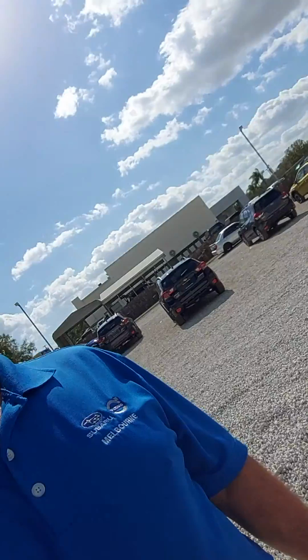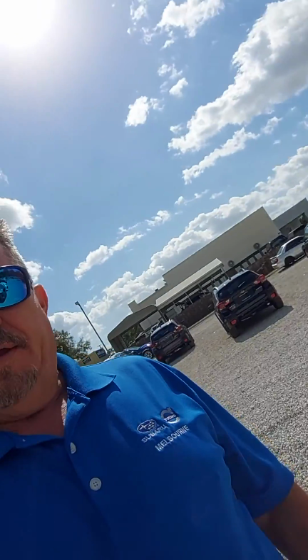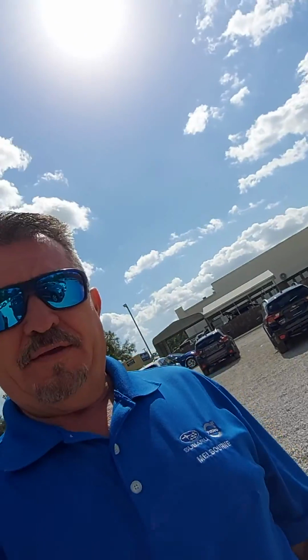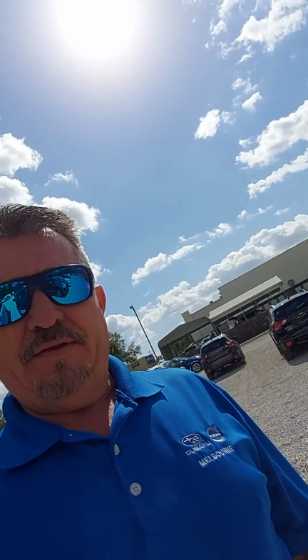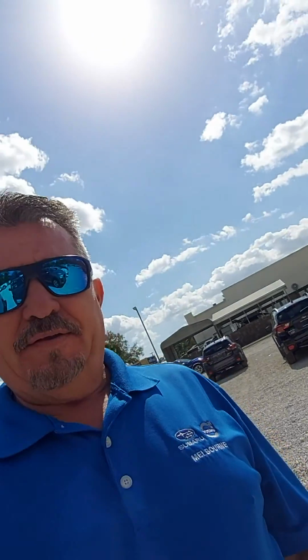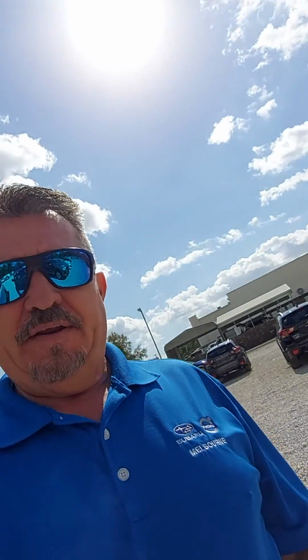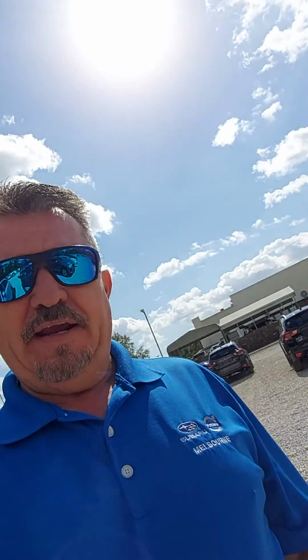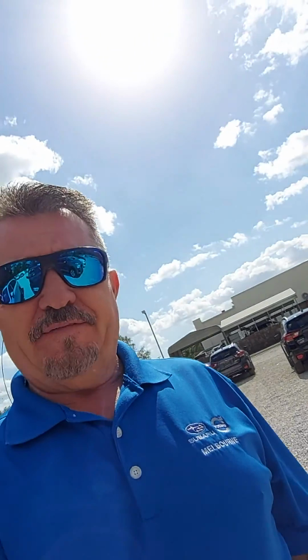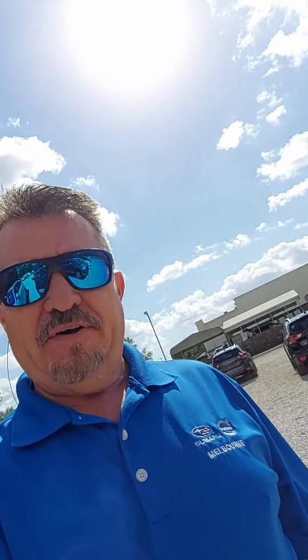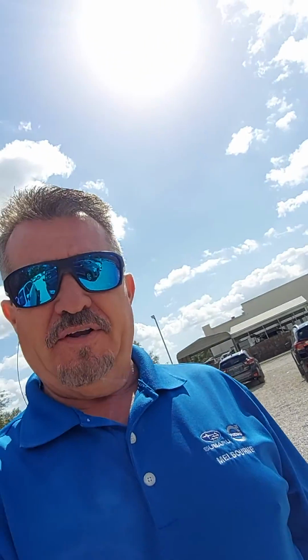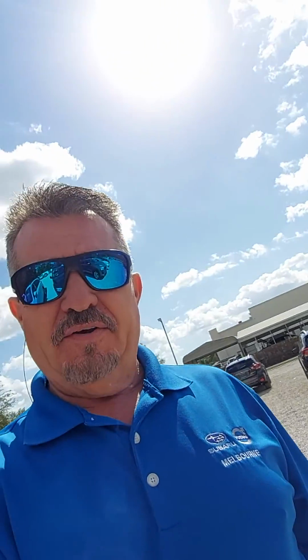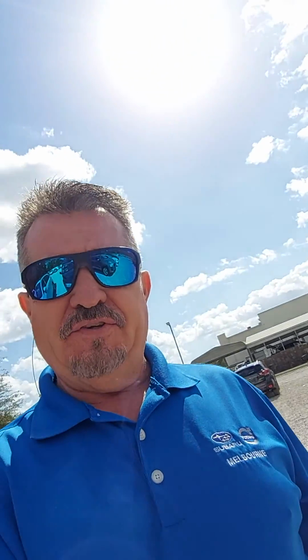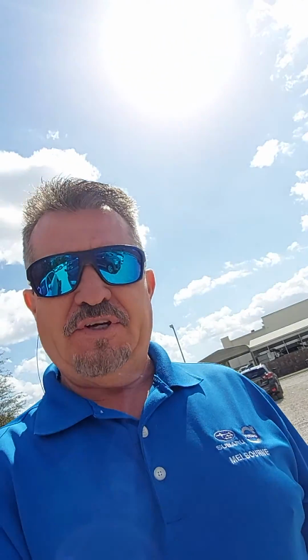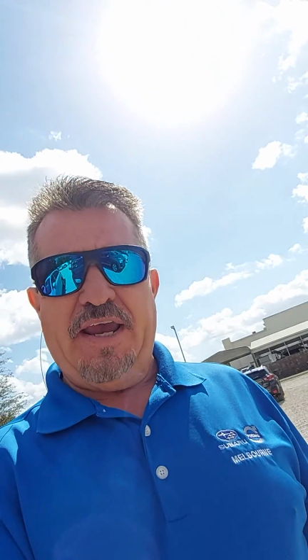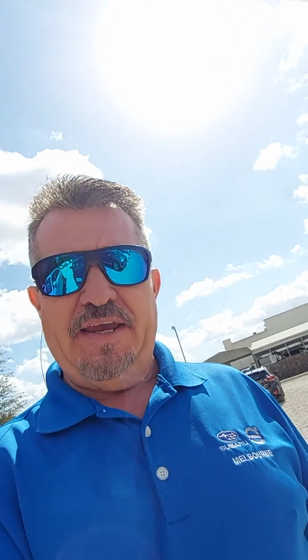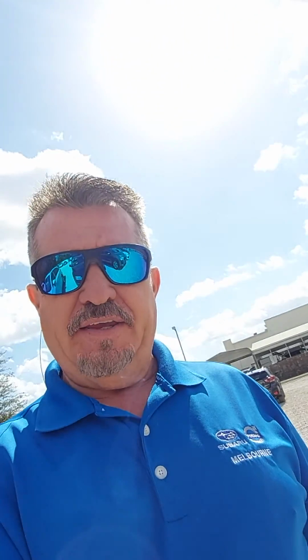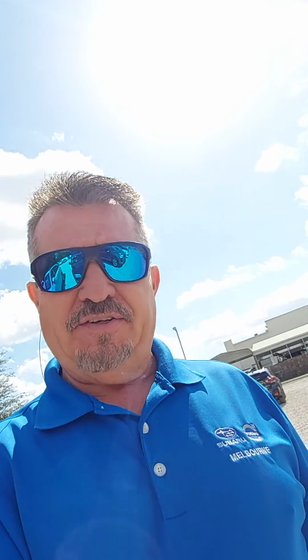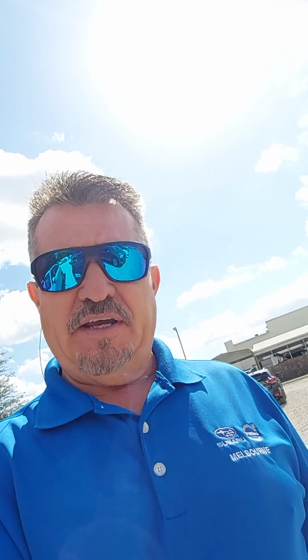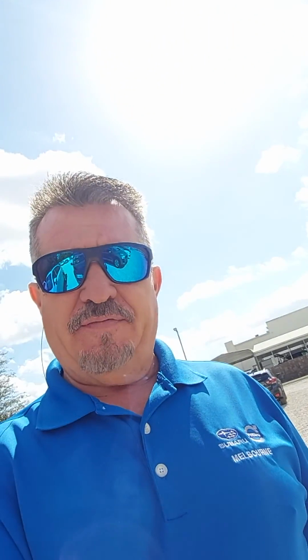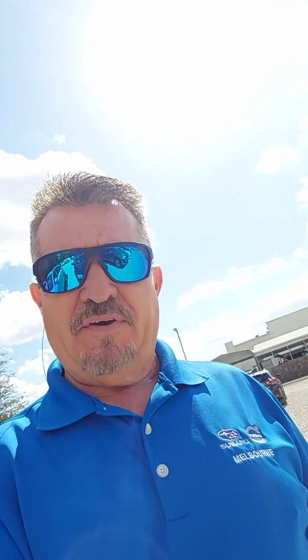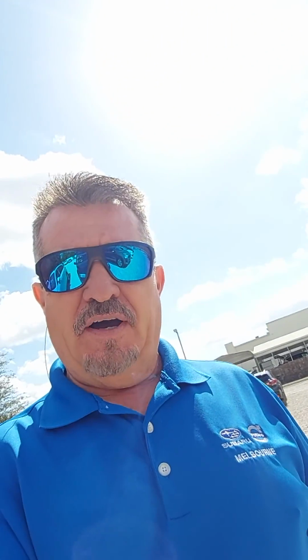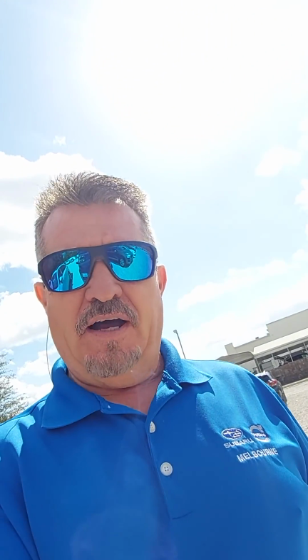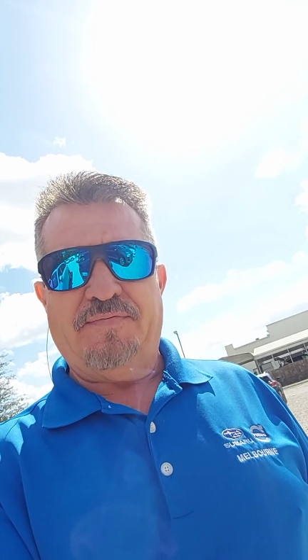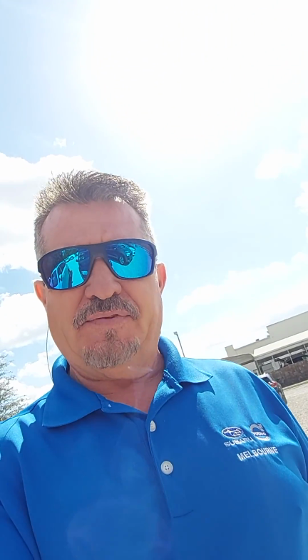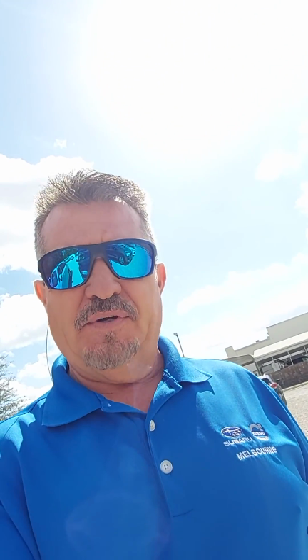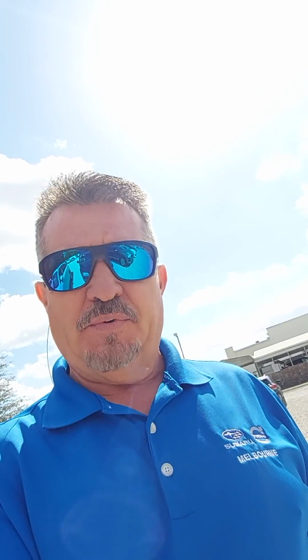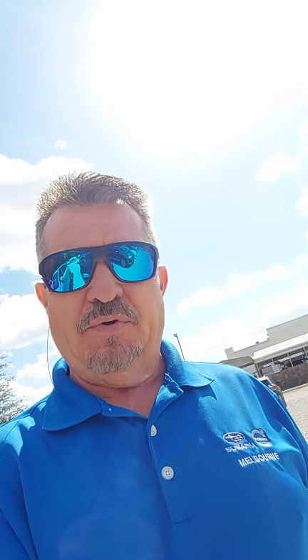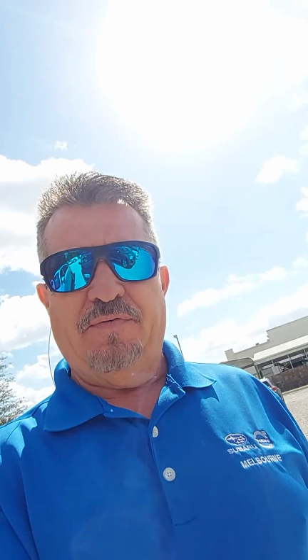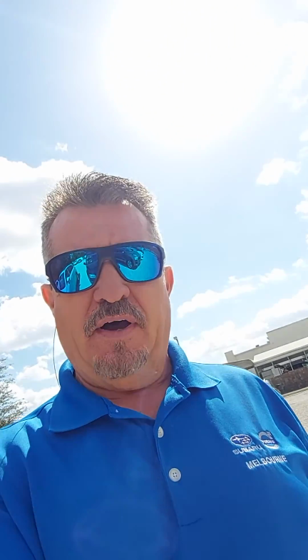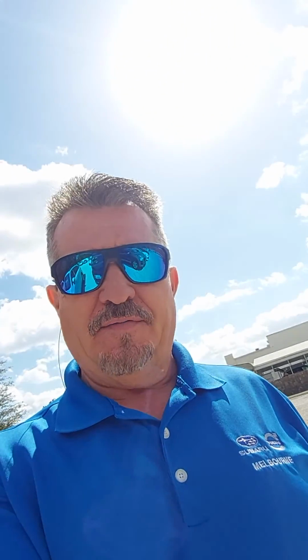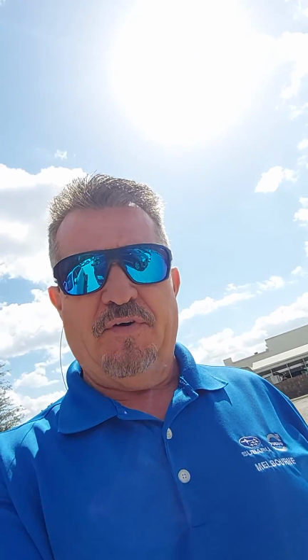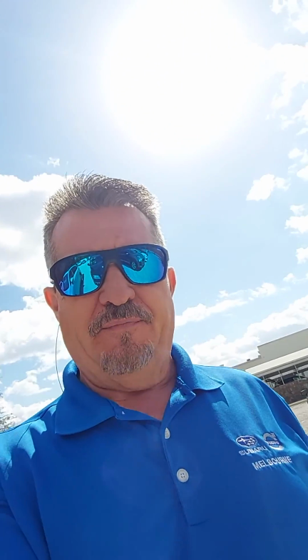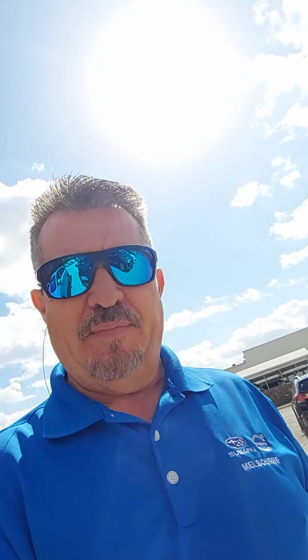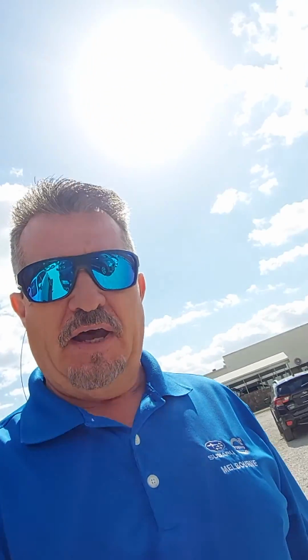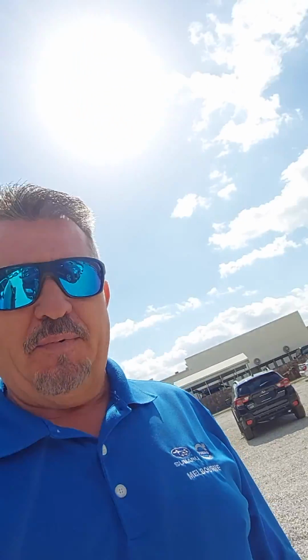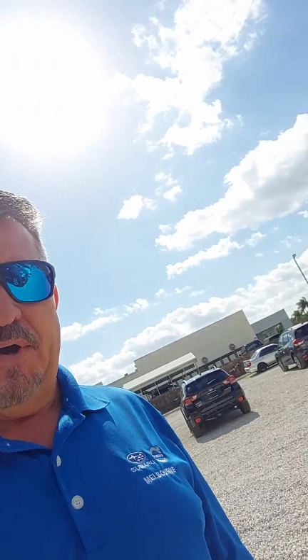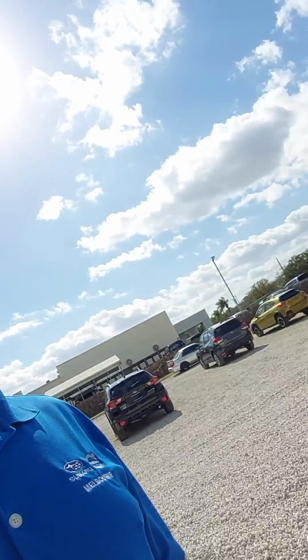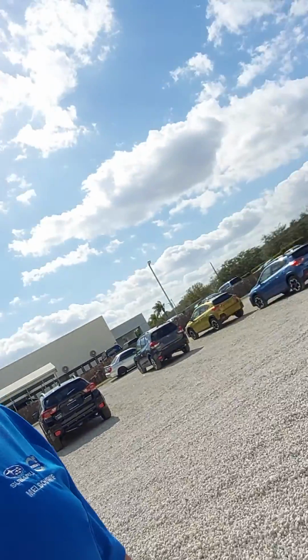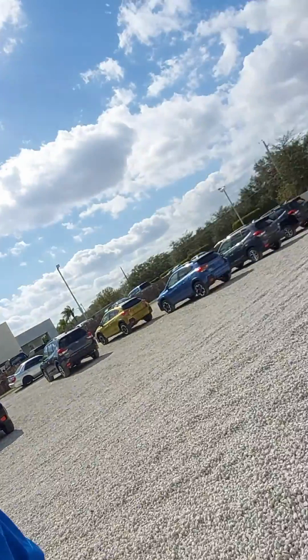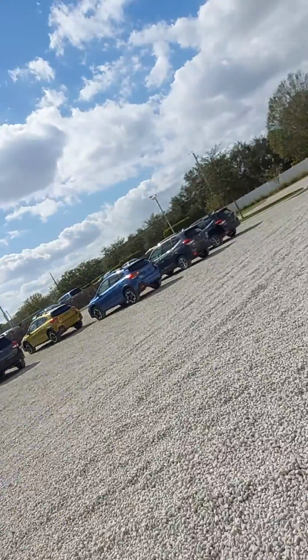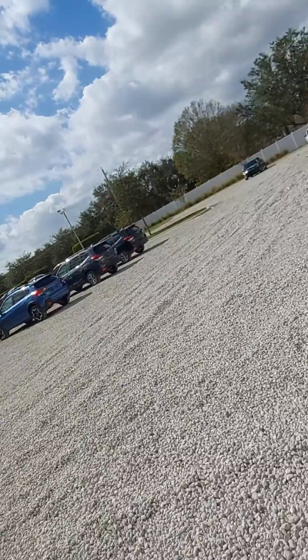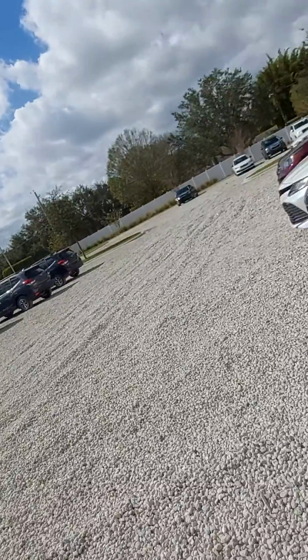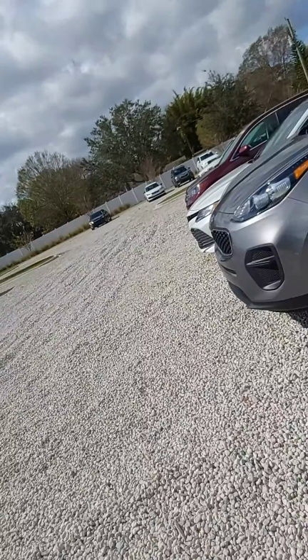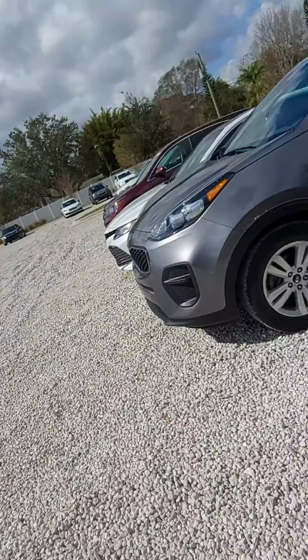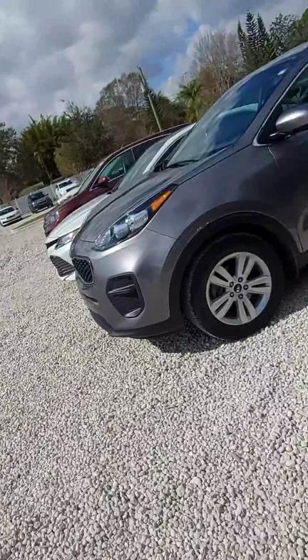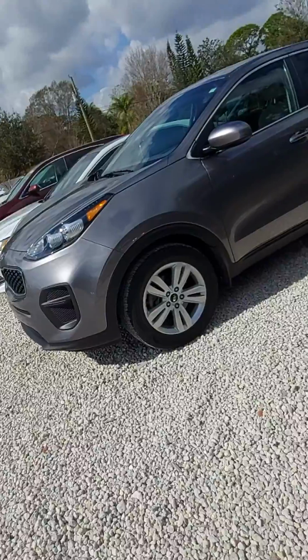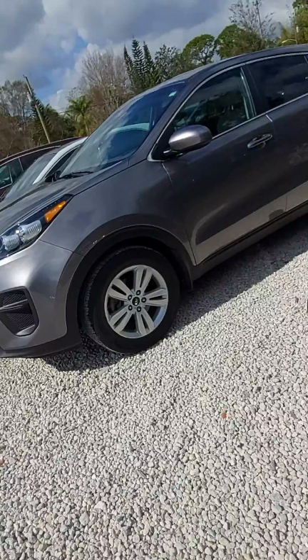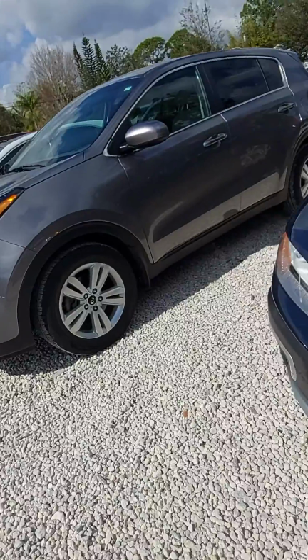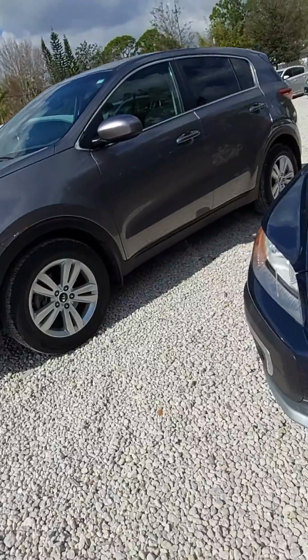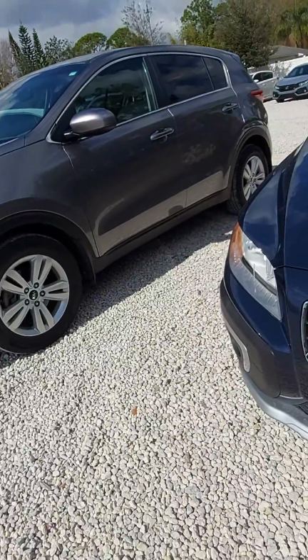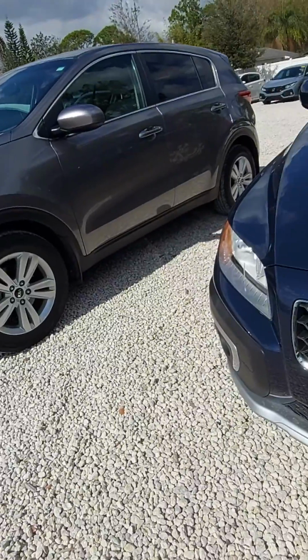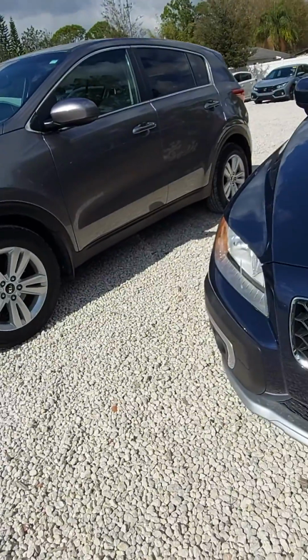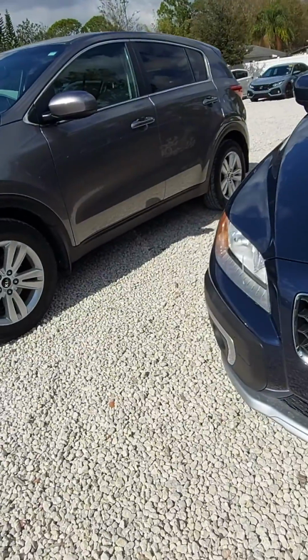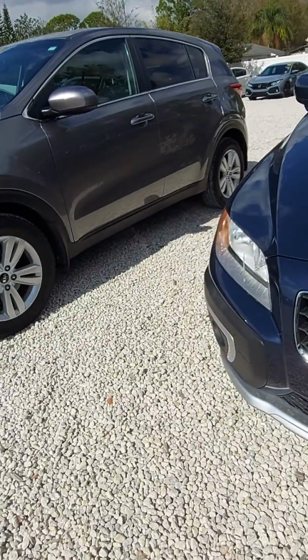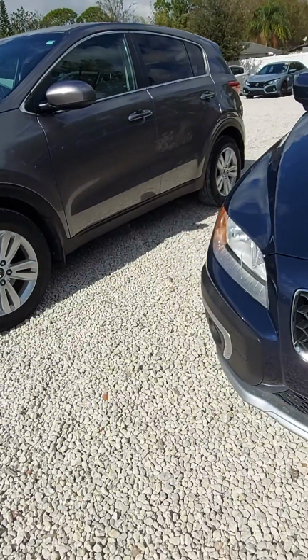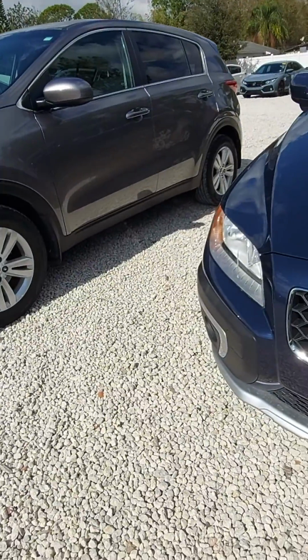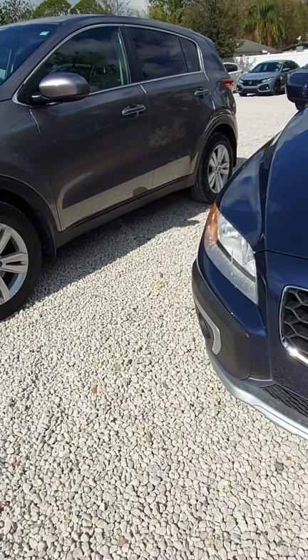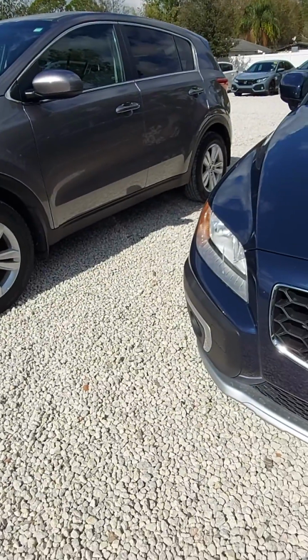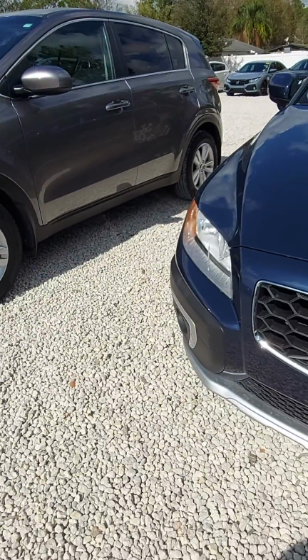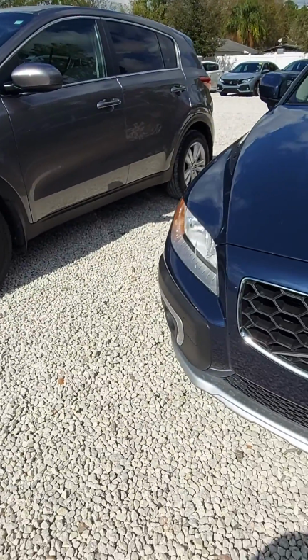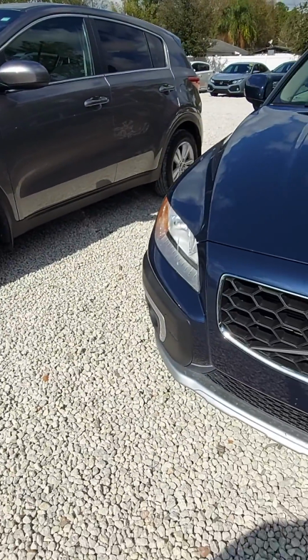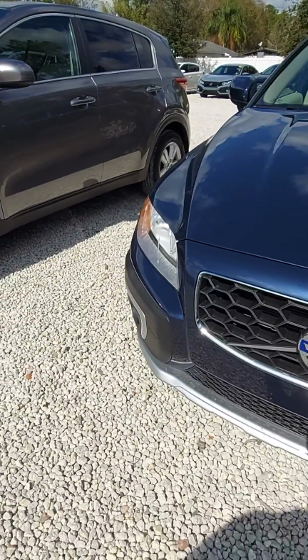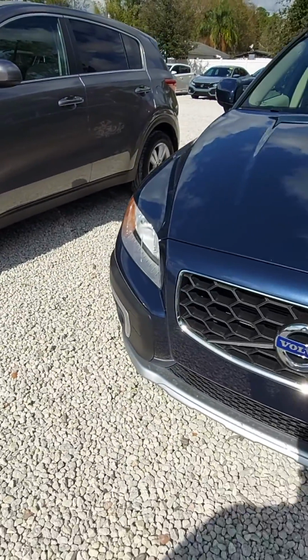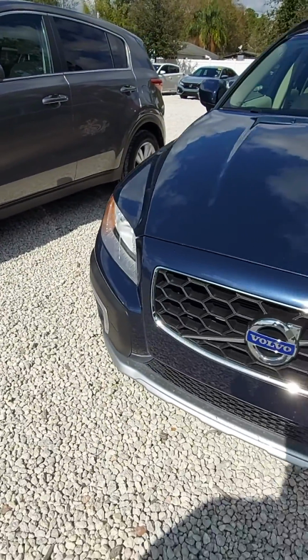Good afternoon, Jay. Jeff Goff, Subaru Volvo of Melbourne. You're sitting in our 2014 XC70.